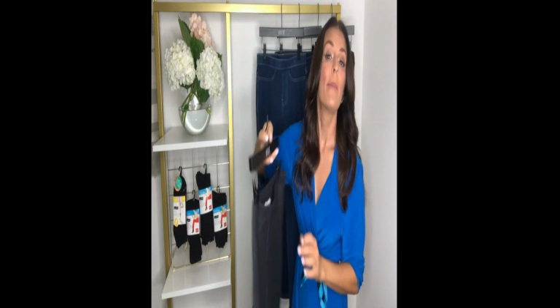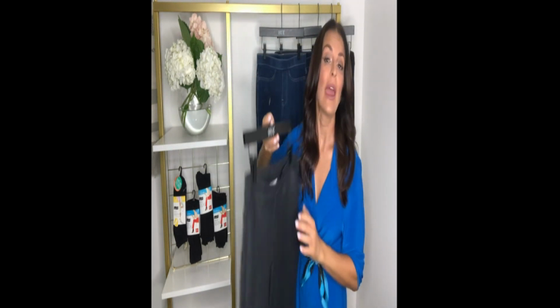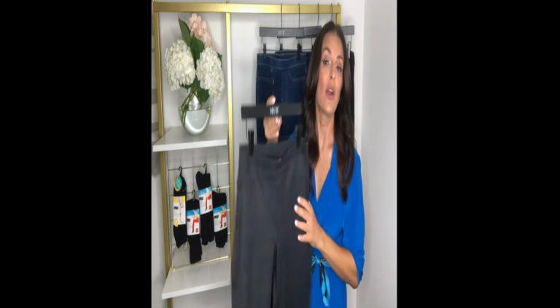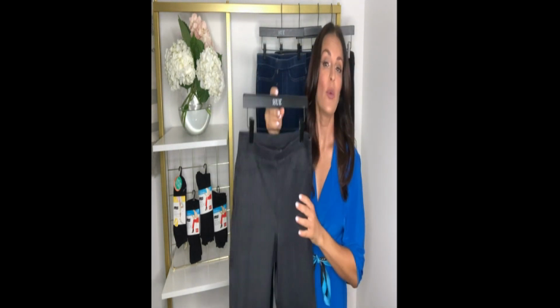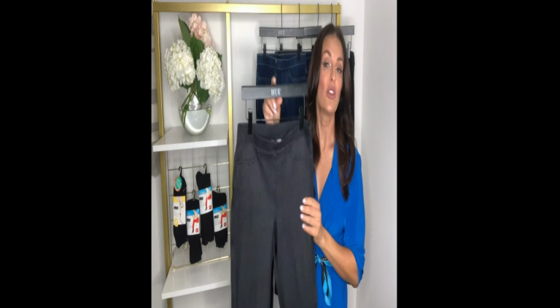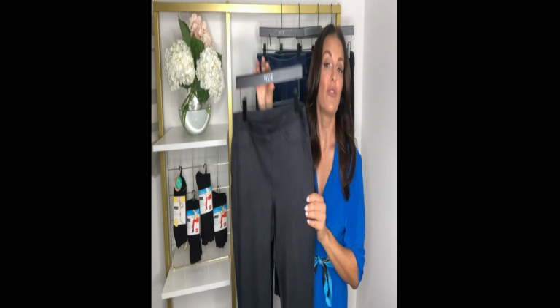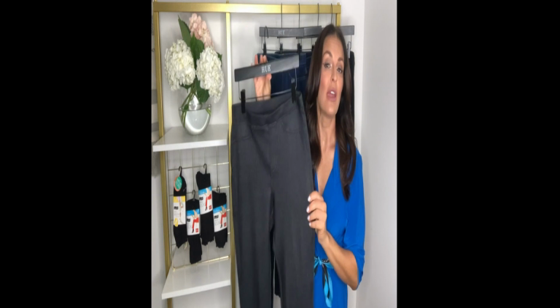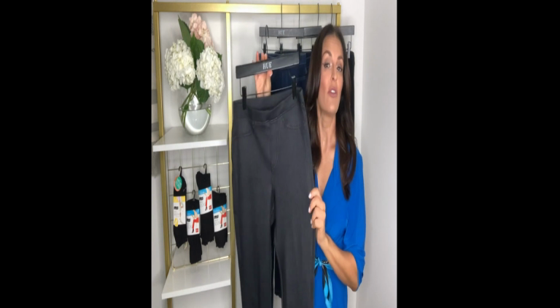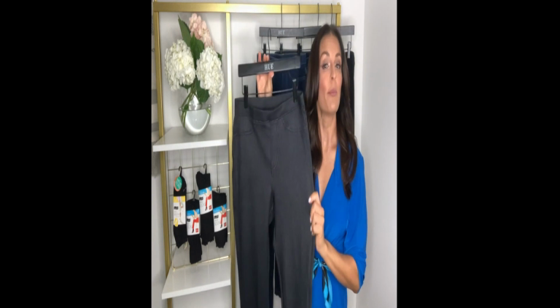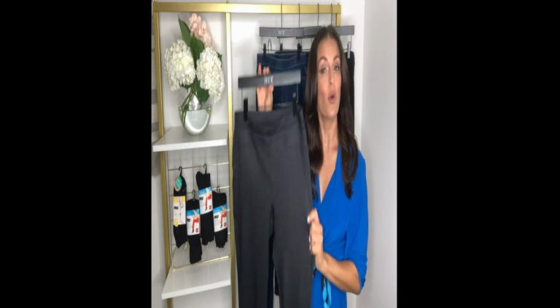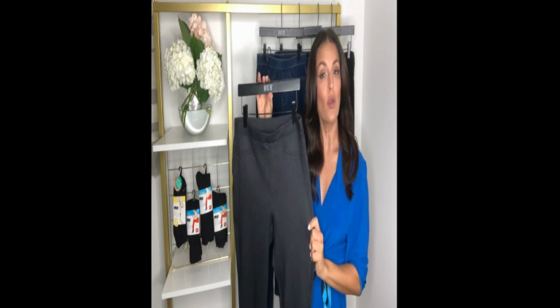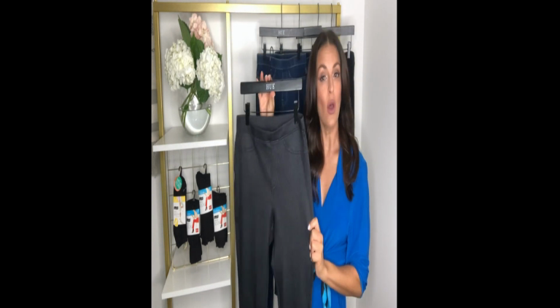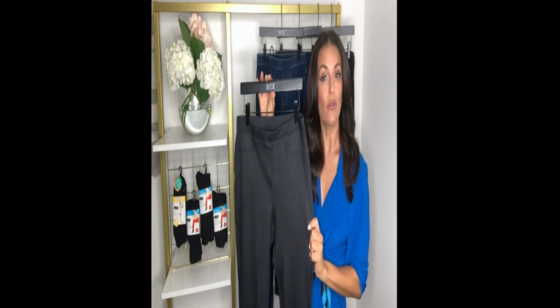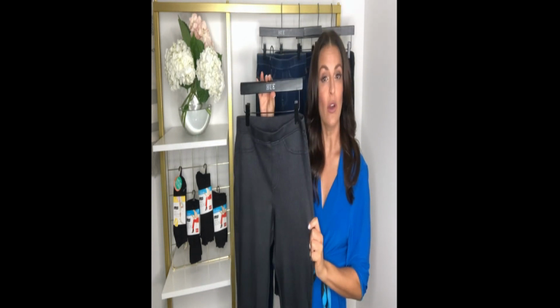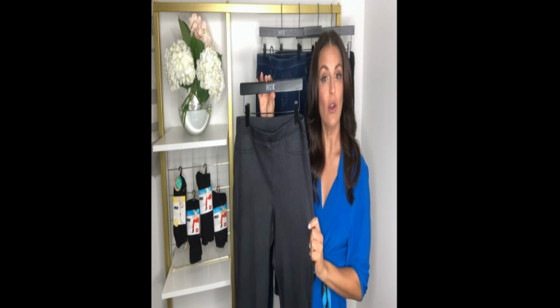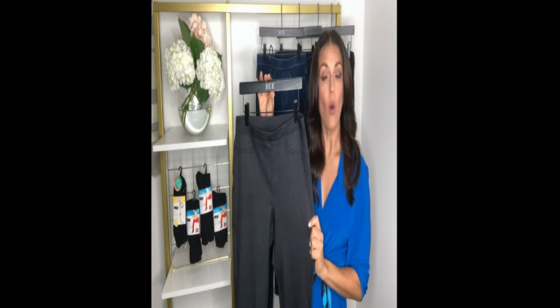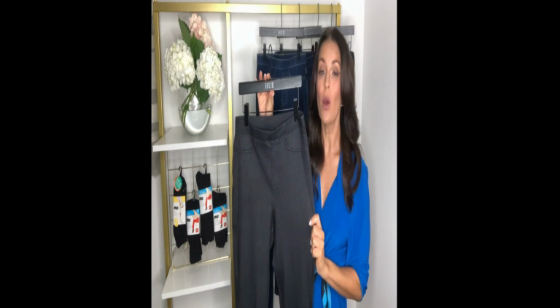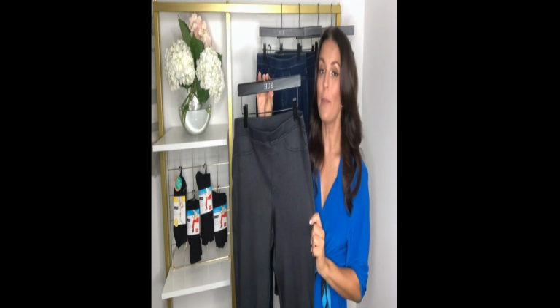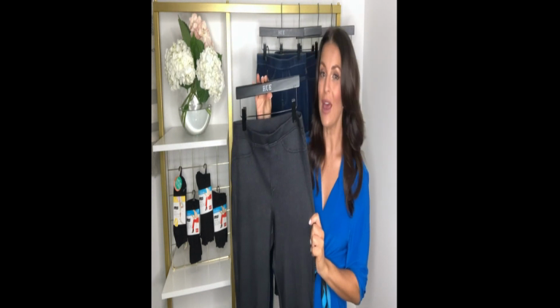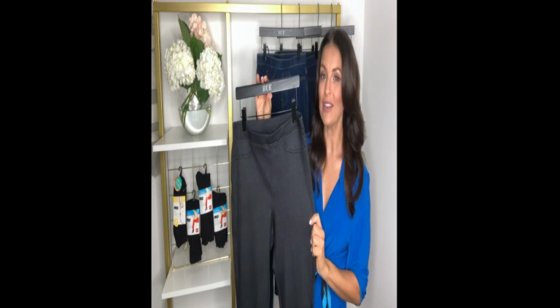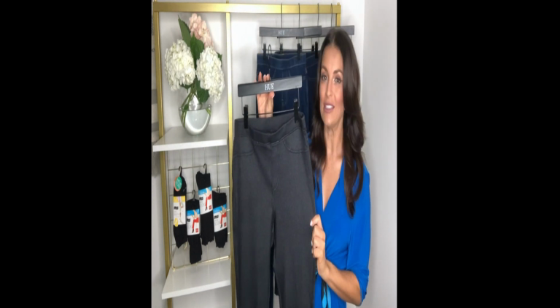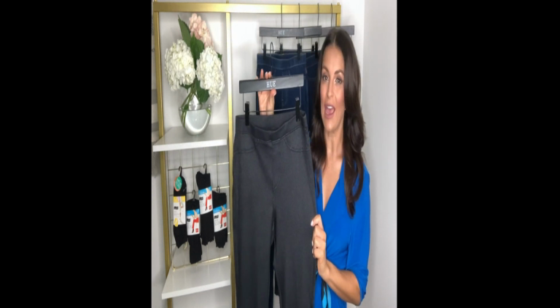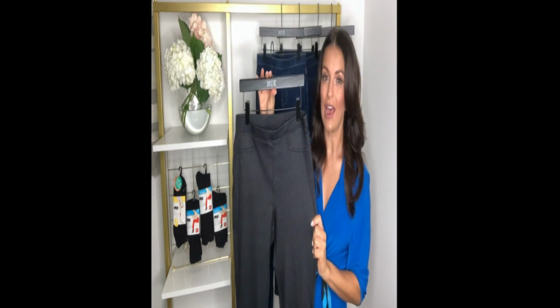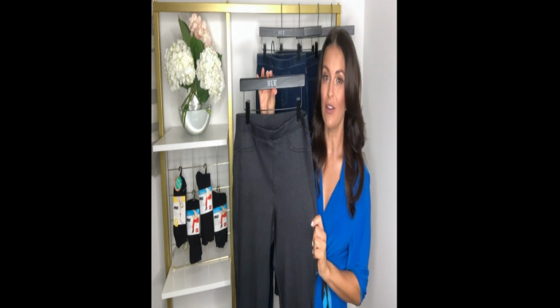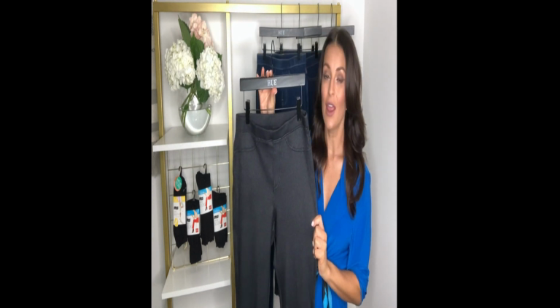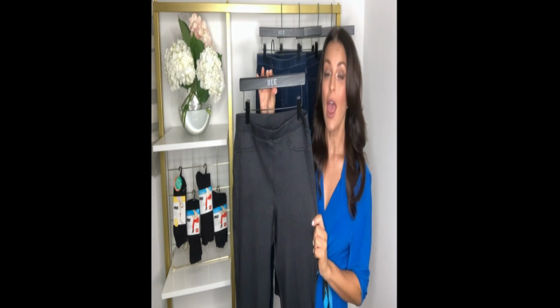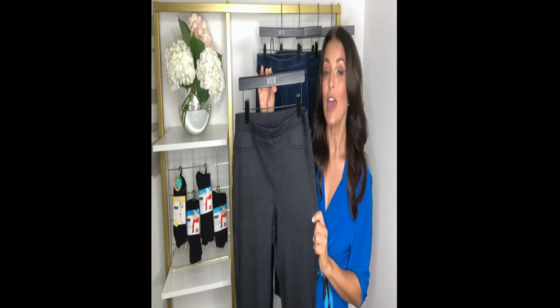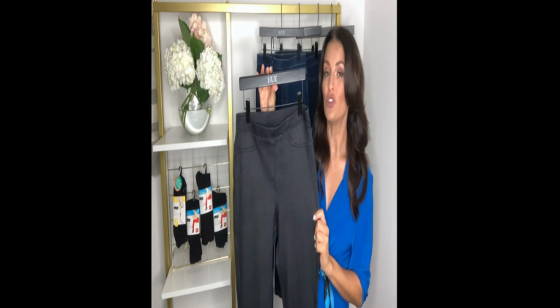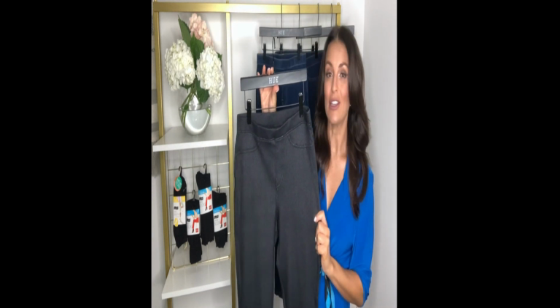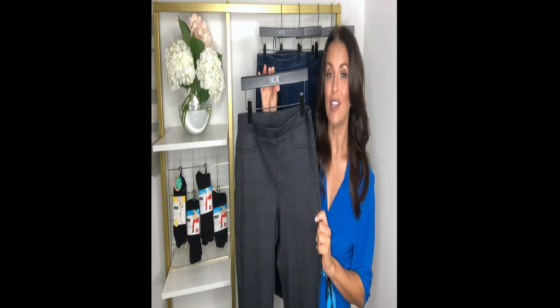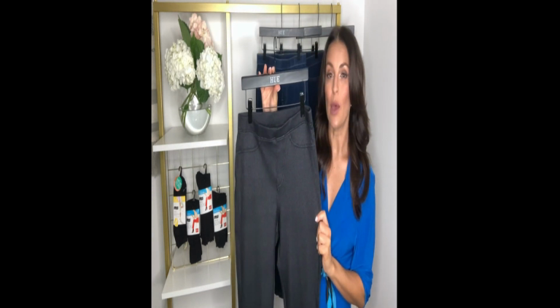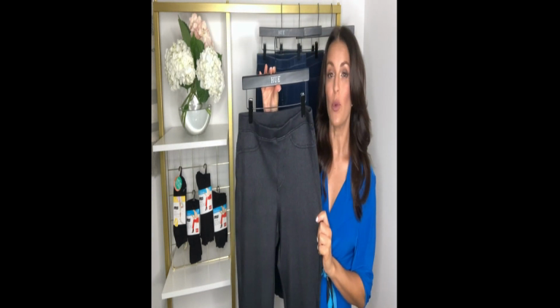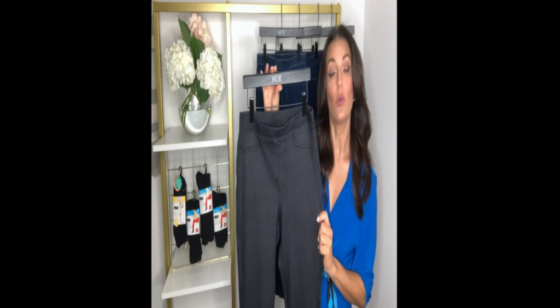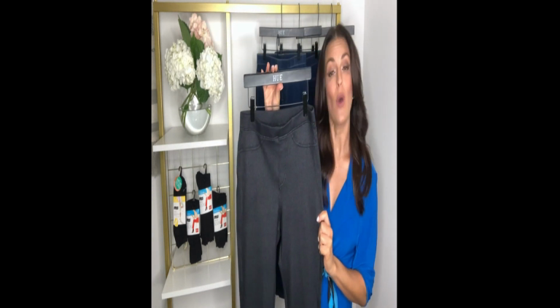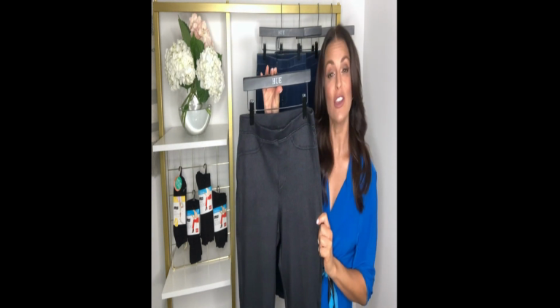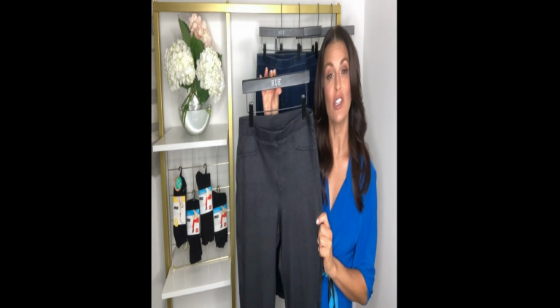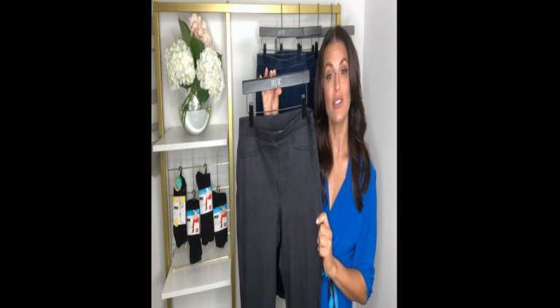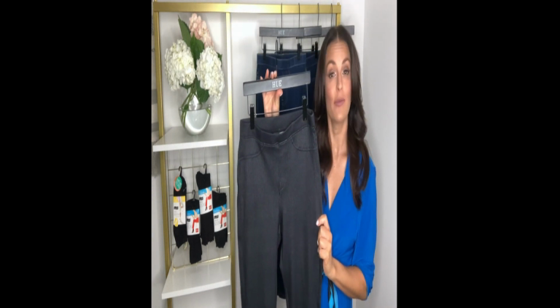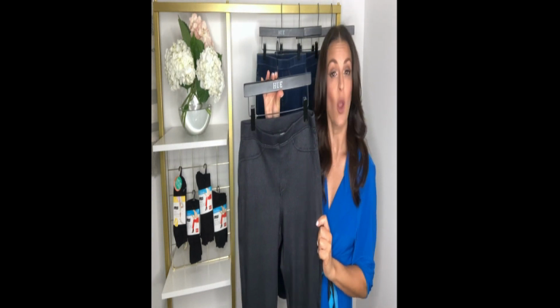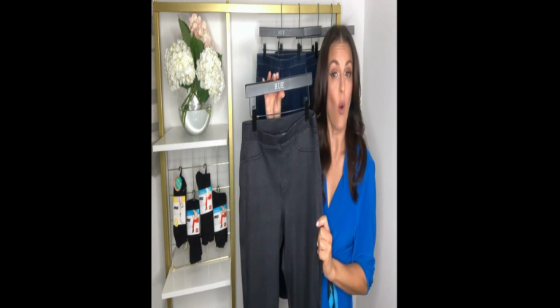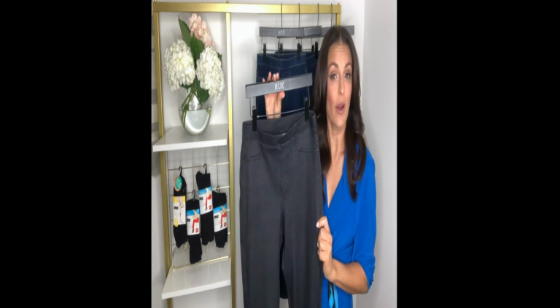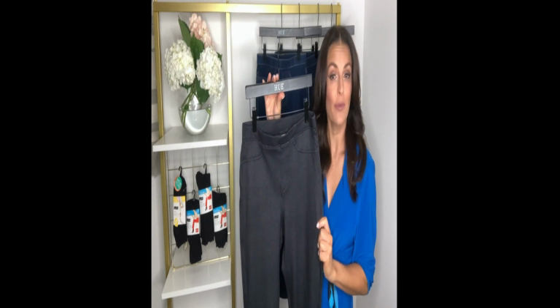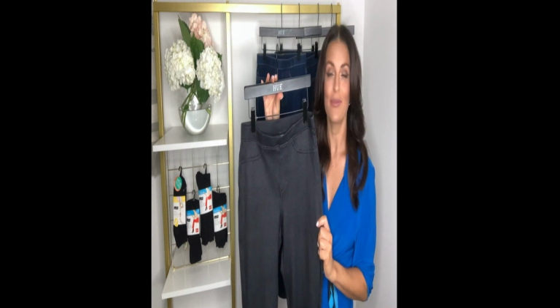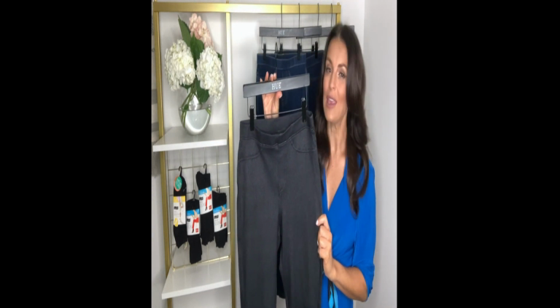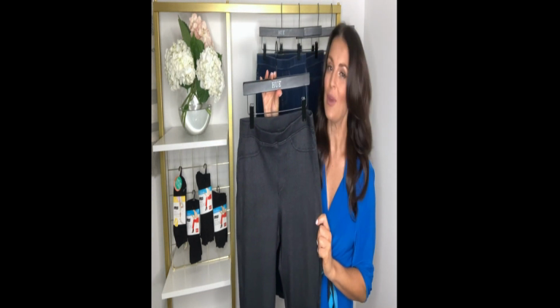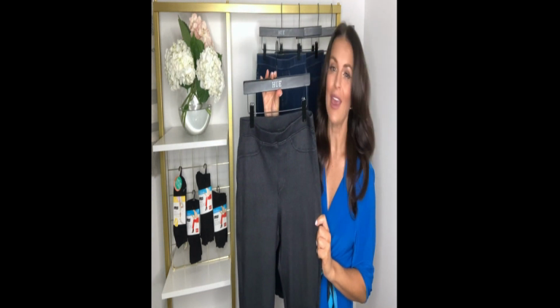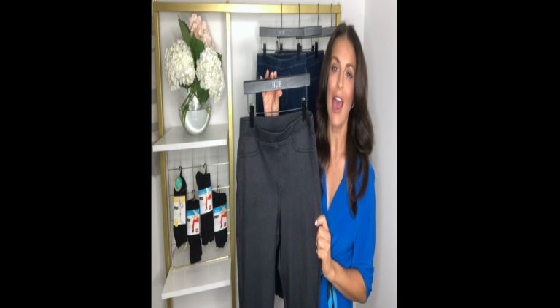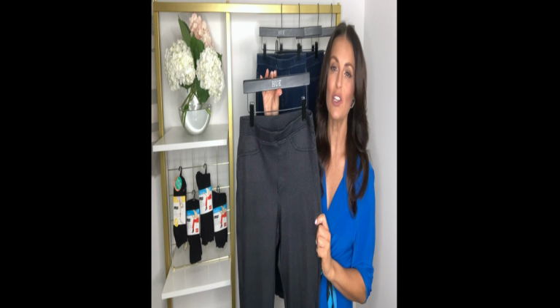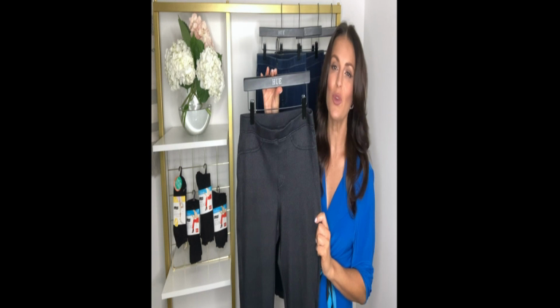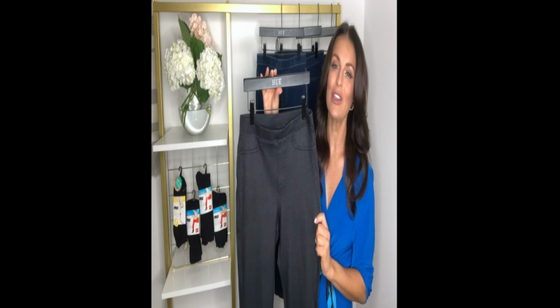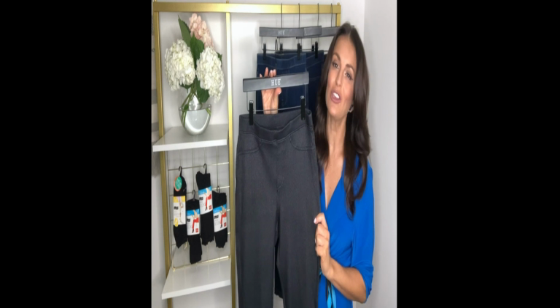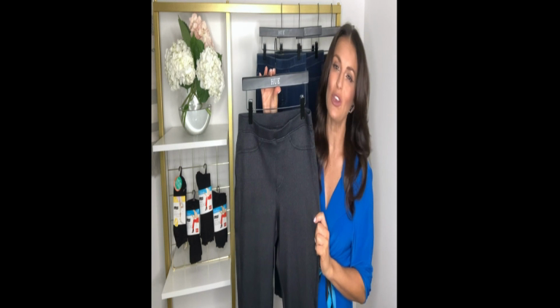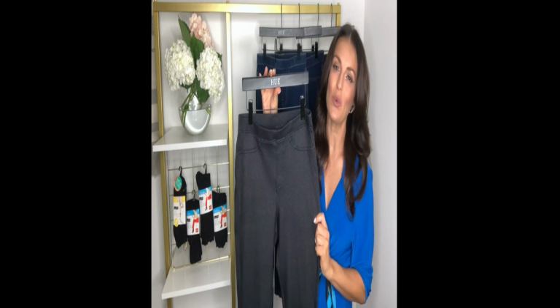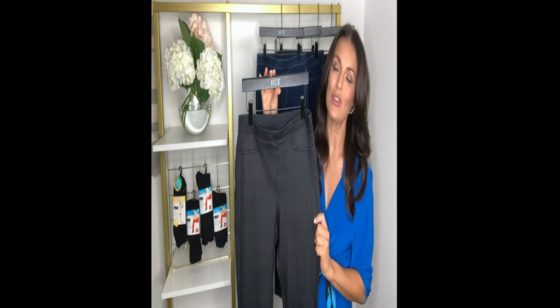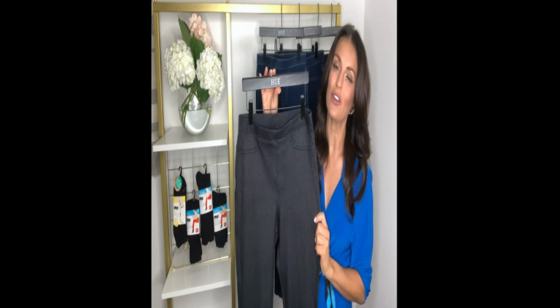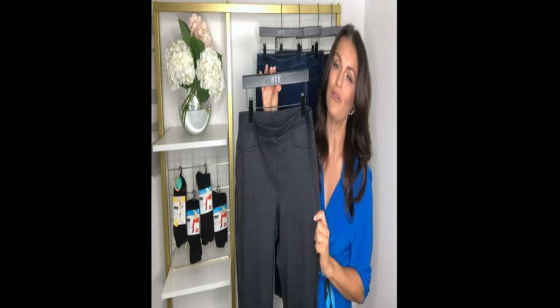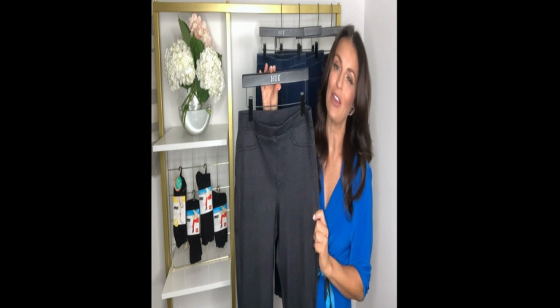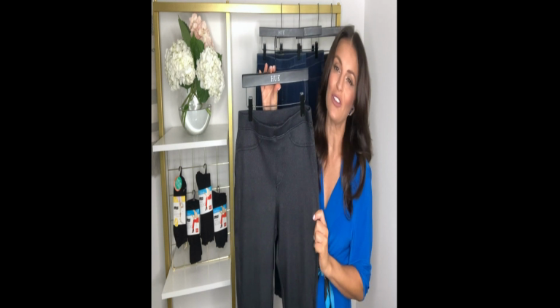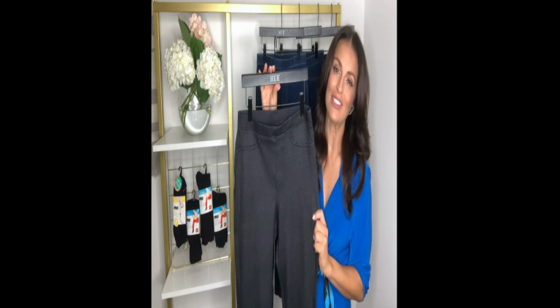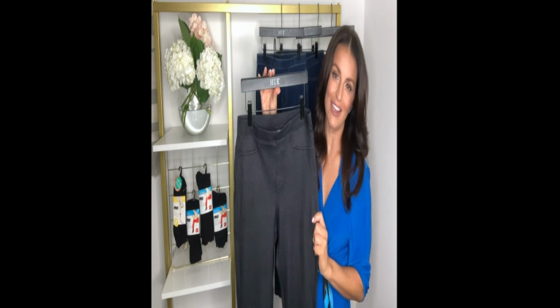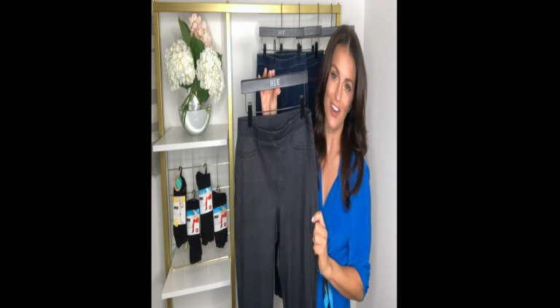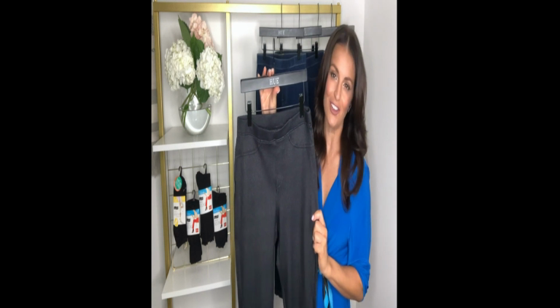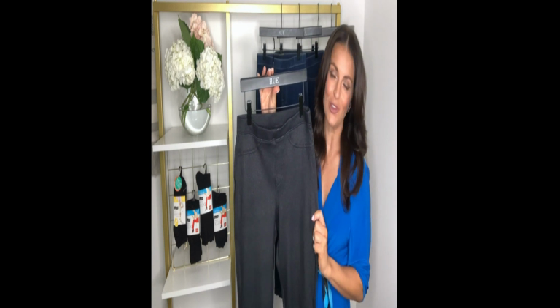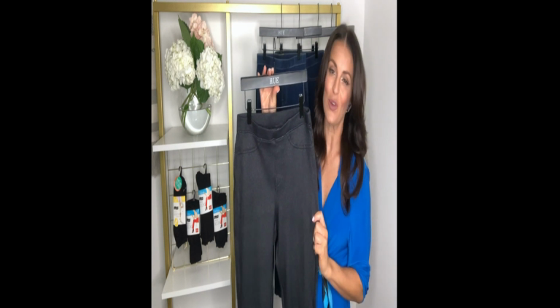Wear your favorite top over or under. Dress up with wedges or keep it casual with cute dressy shorts.